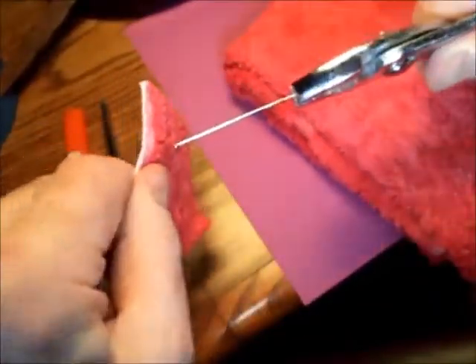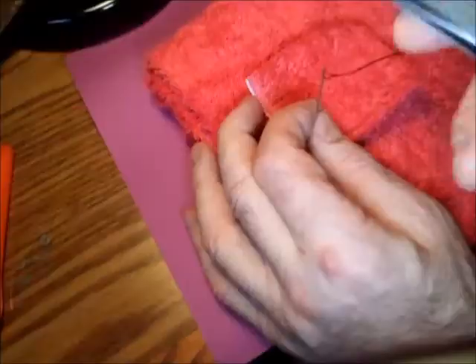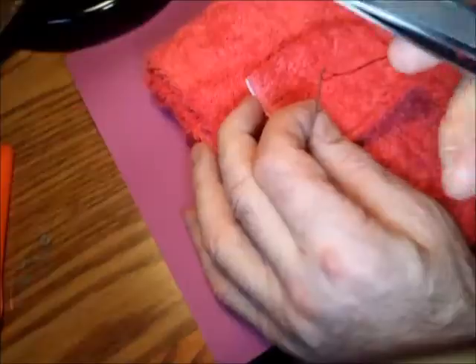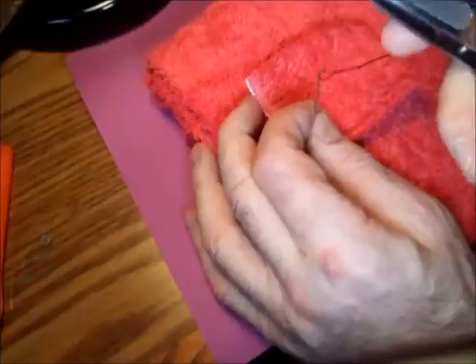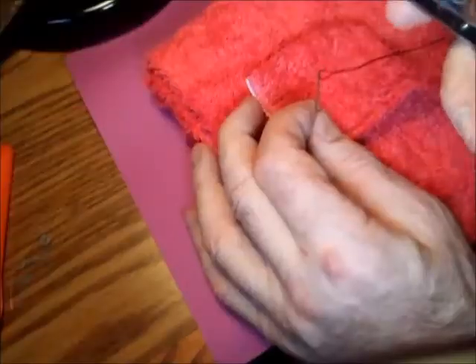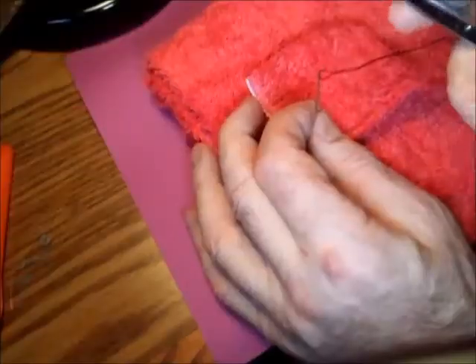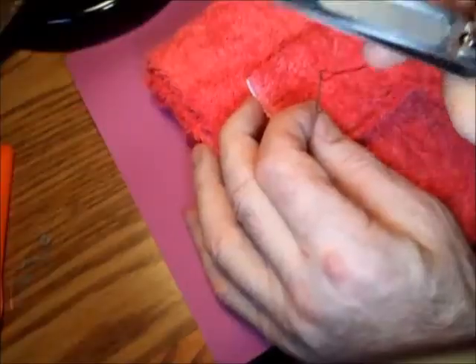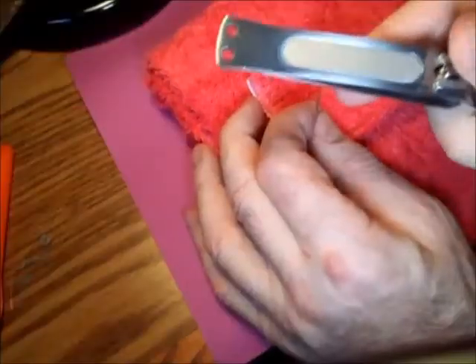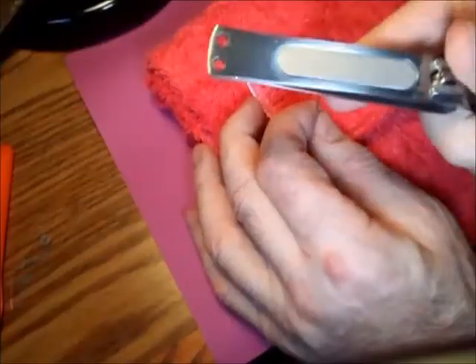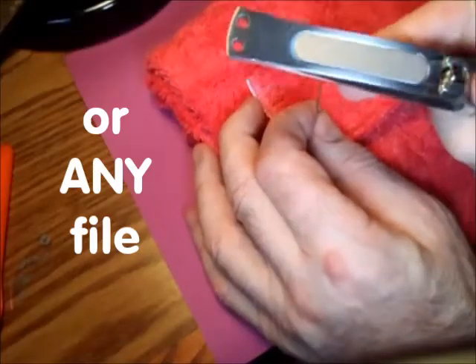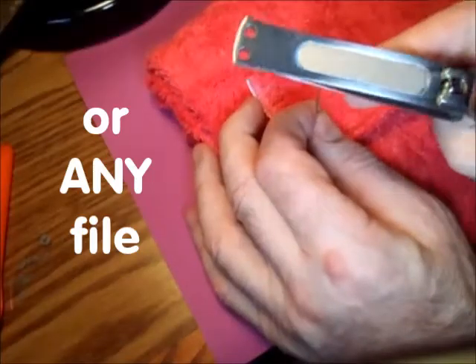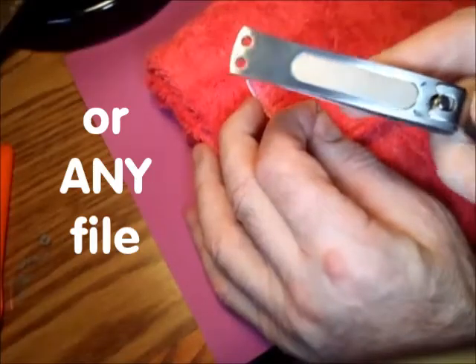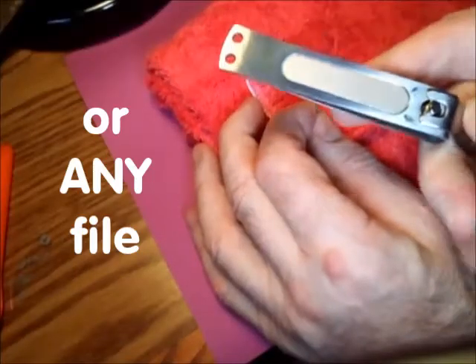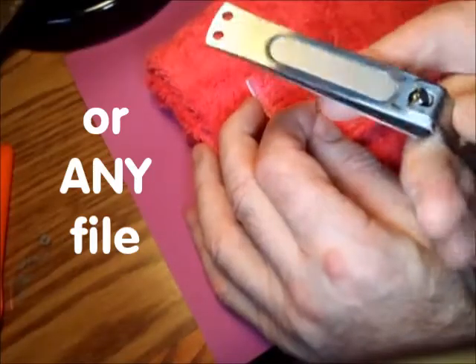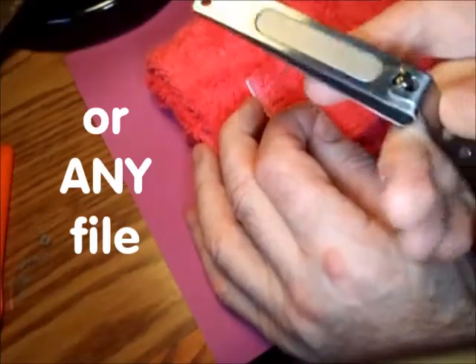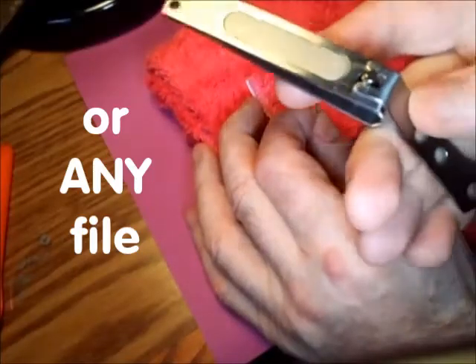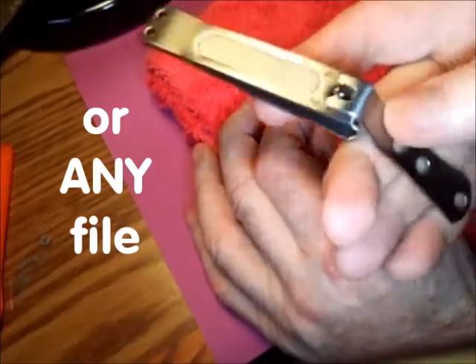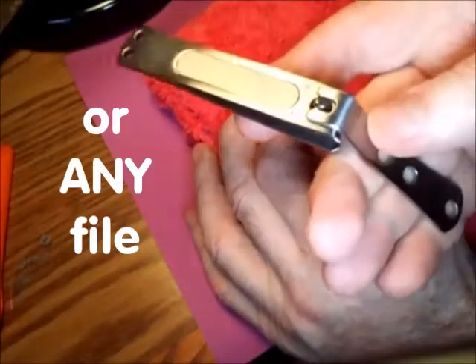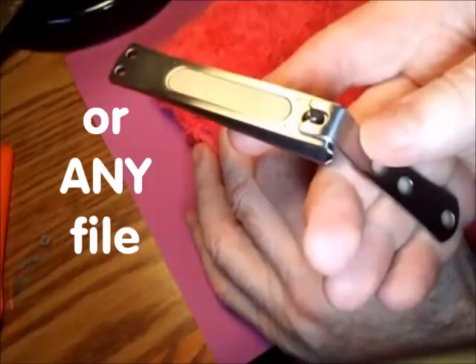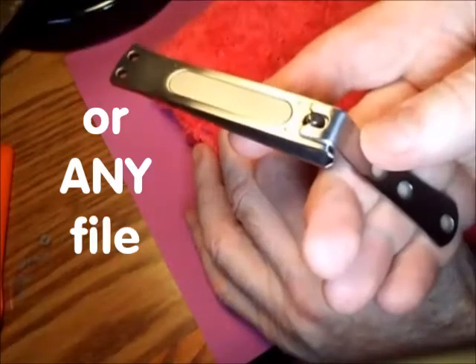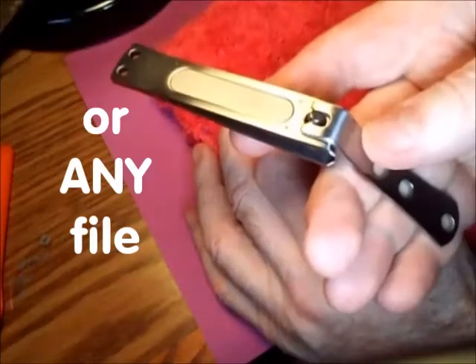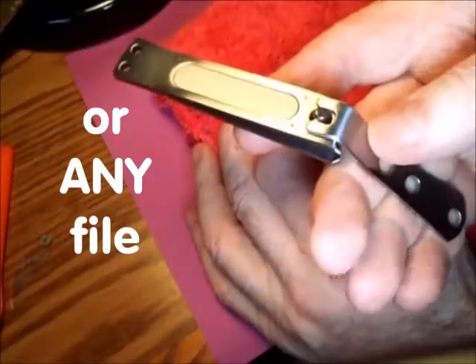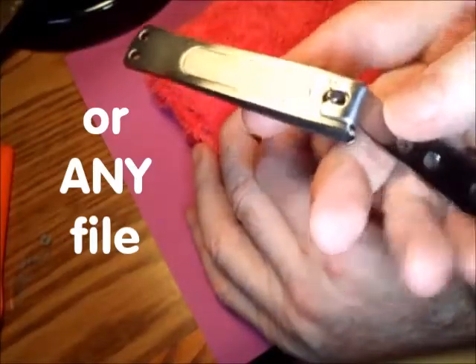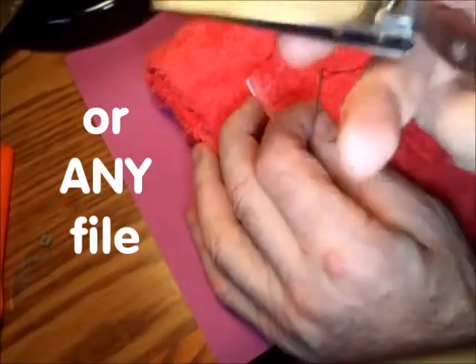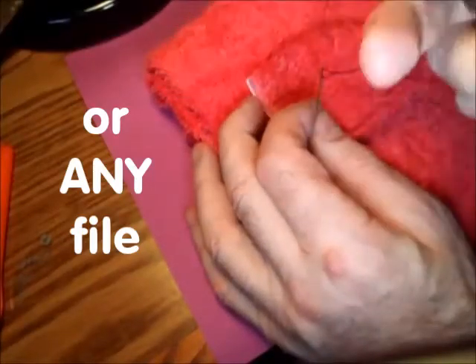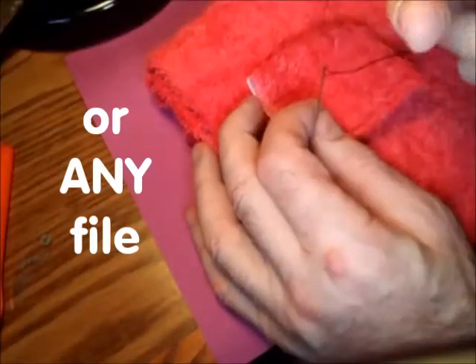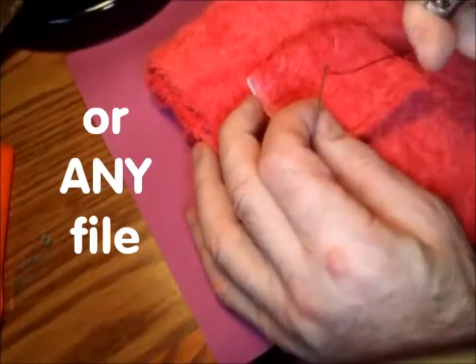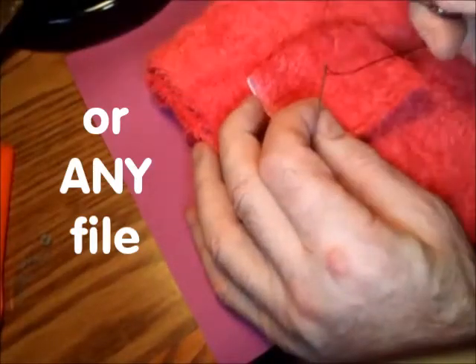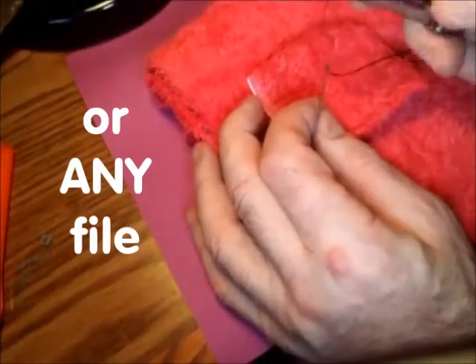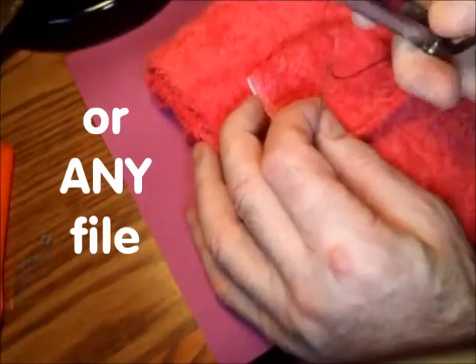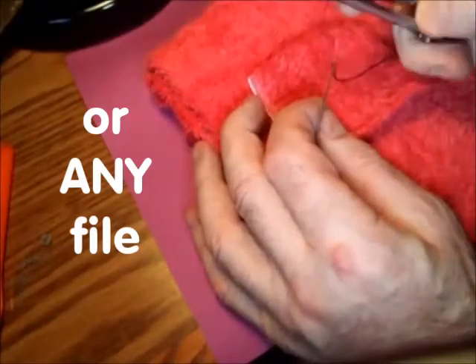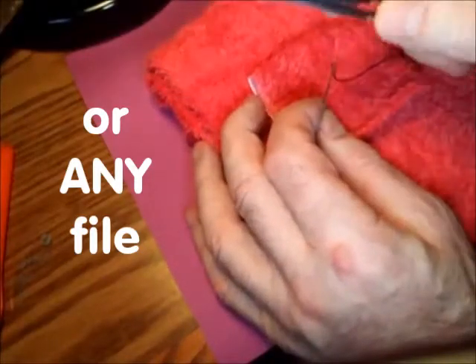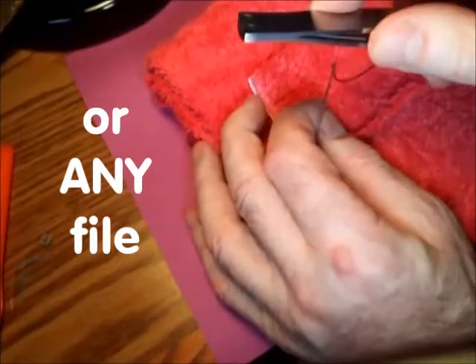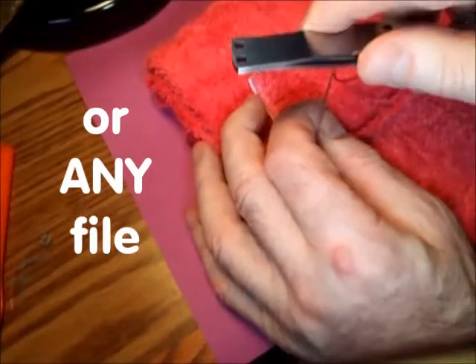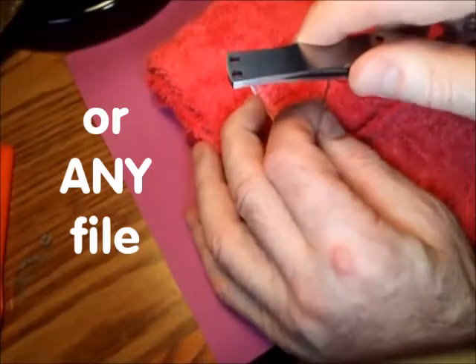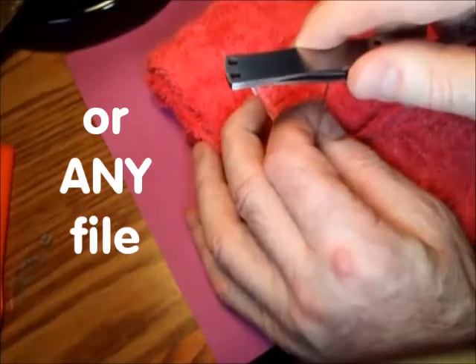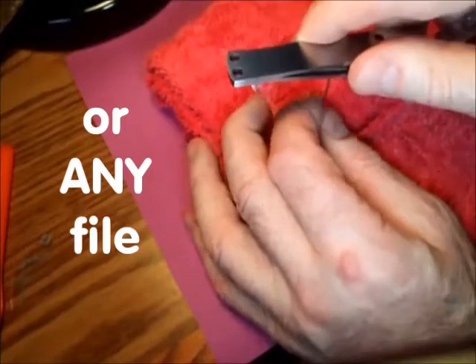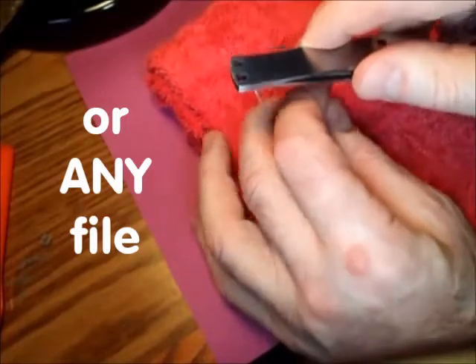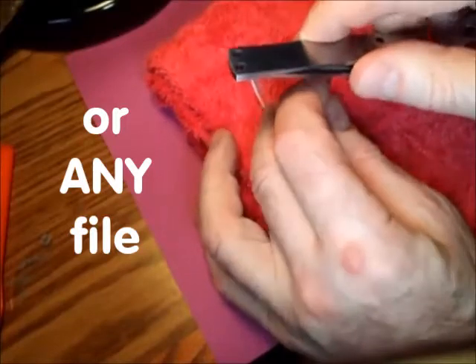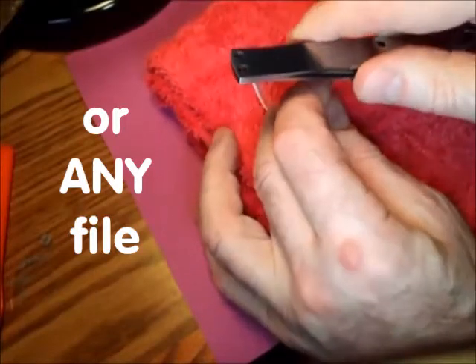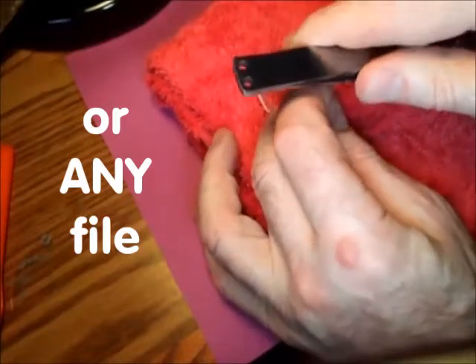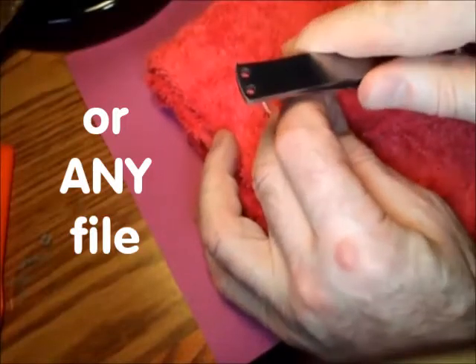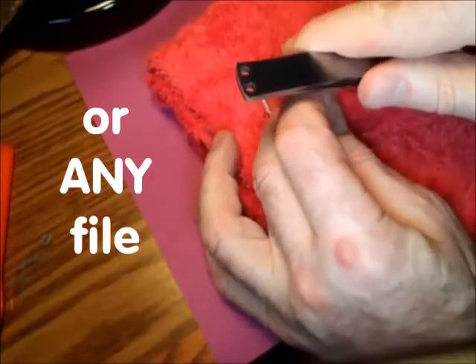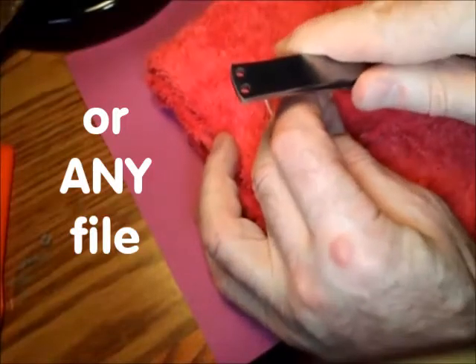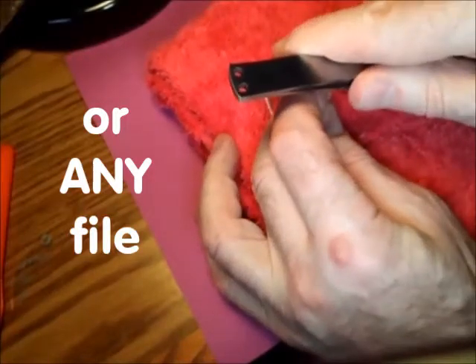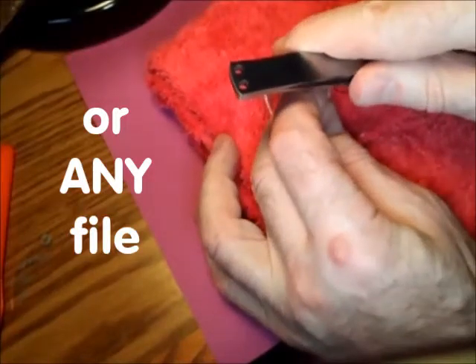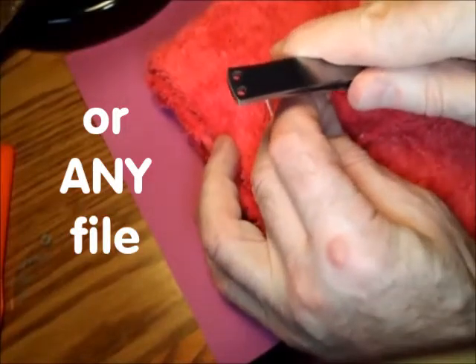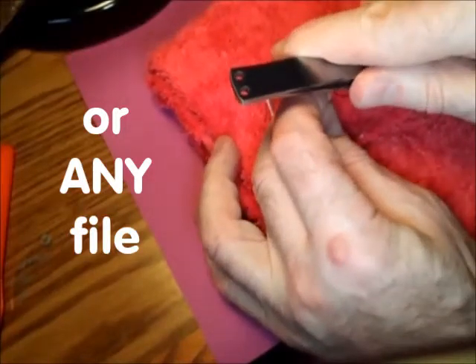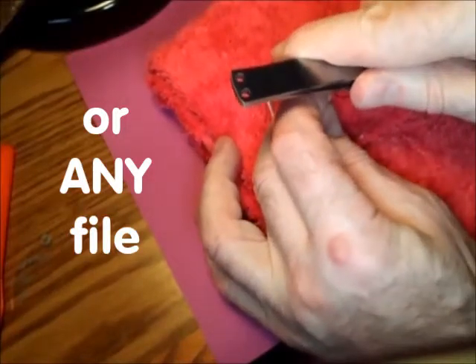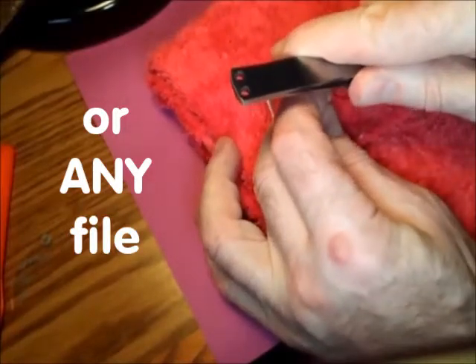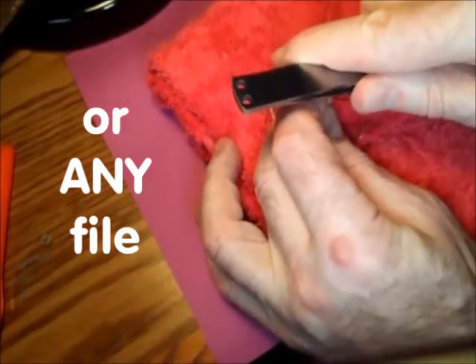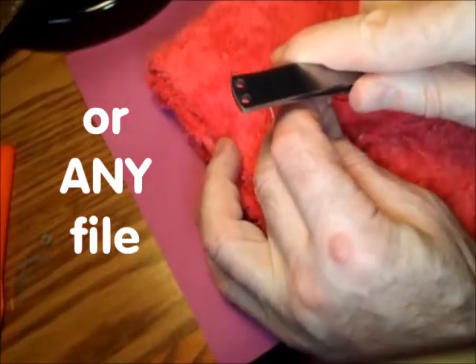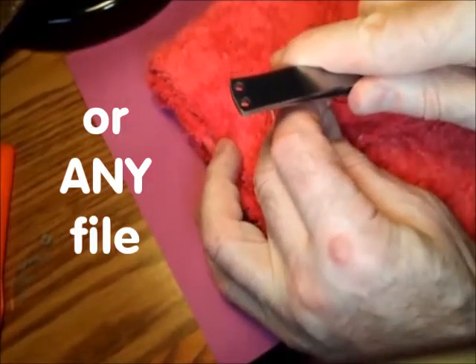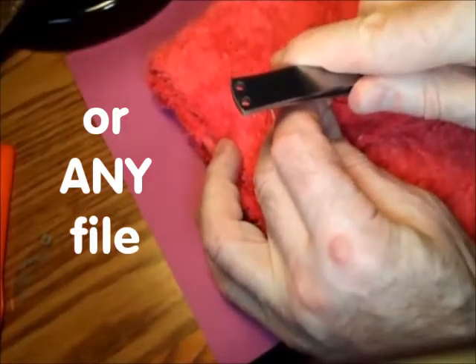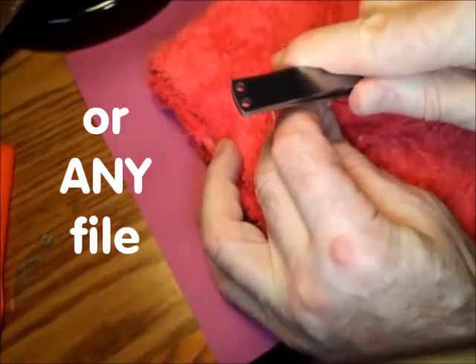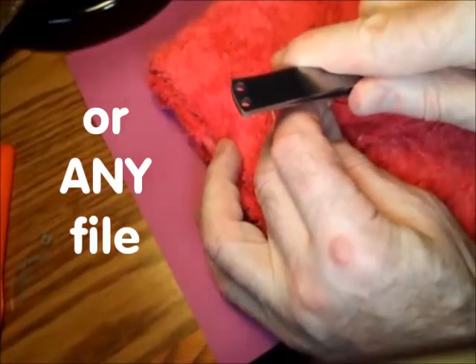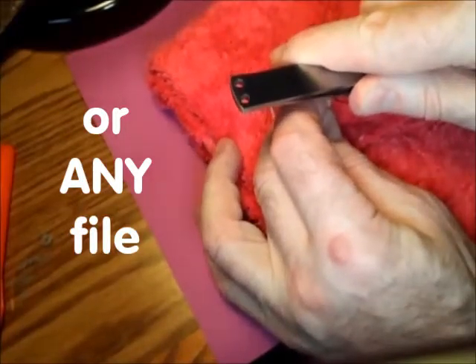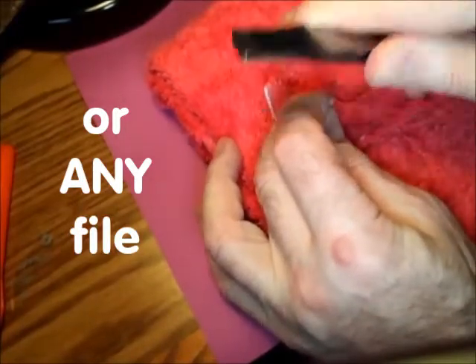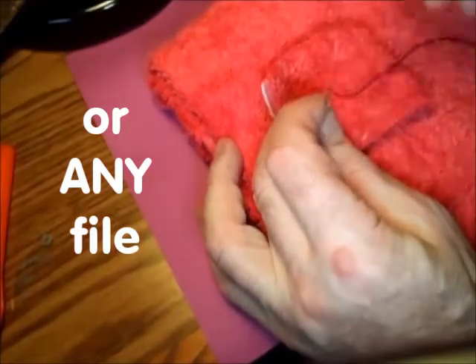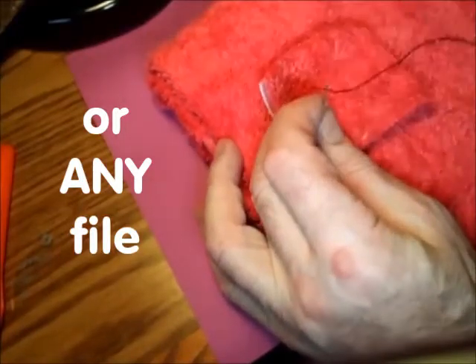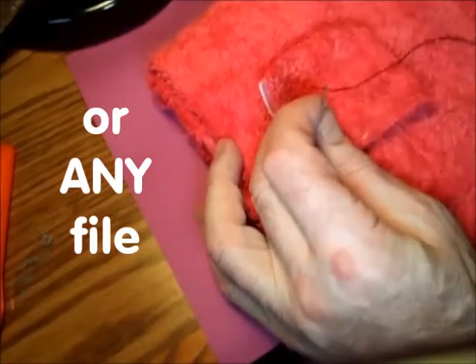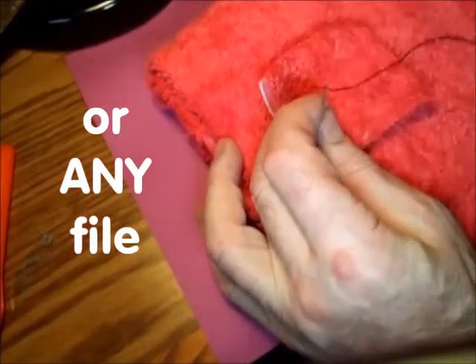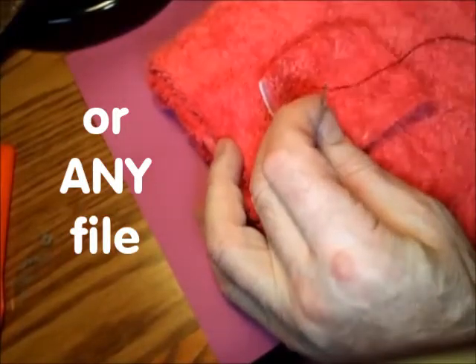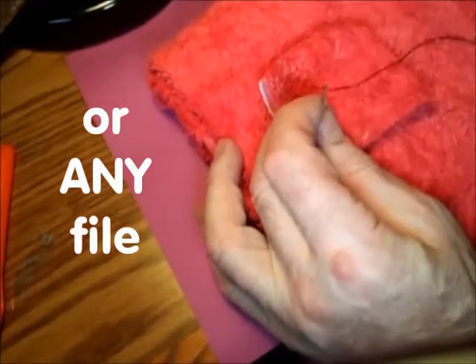Other things that can be used are a nail clipper file. That's got a good hard surface, which is easy to push.